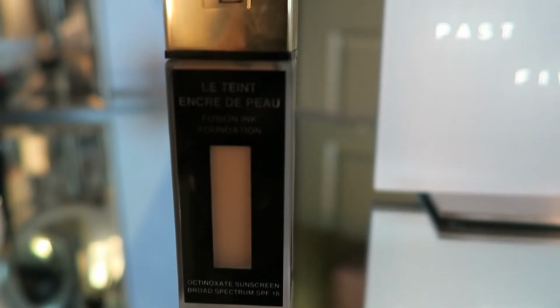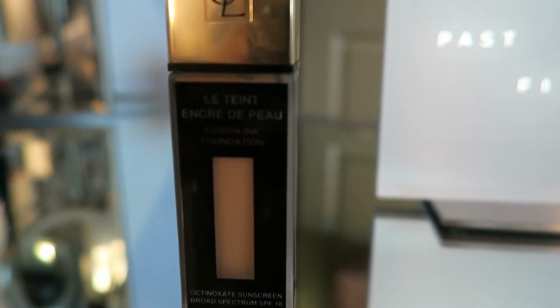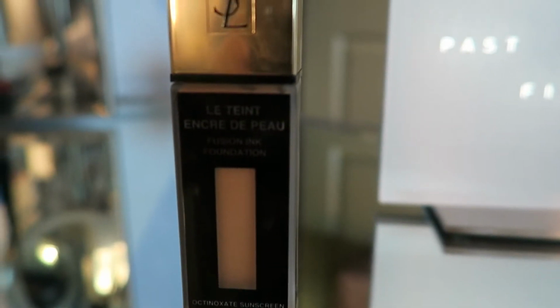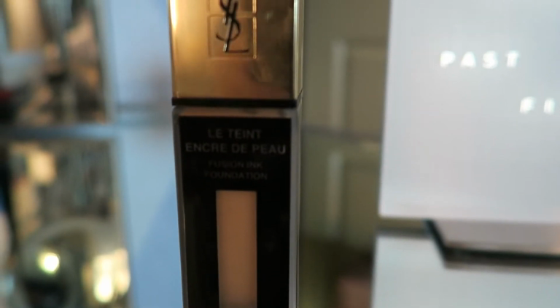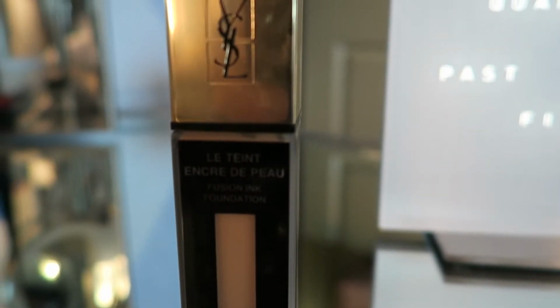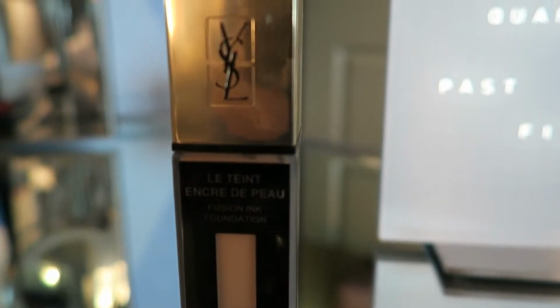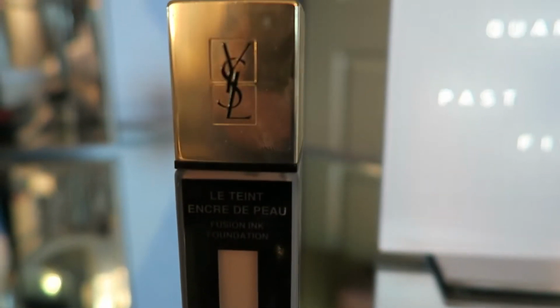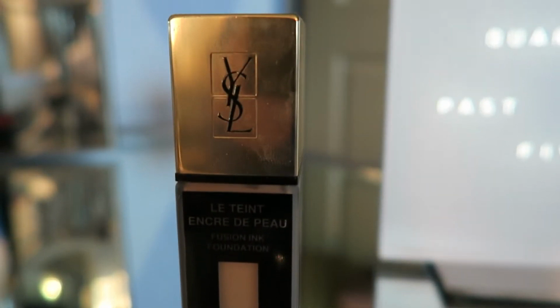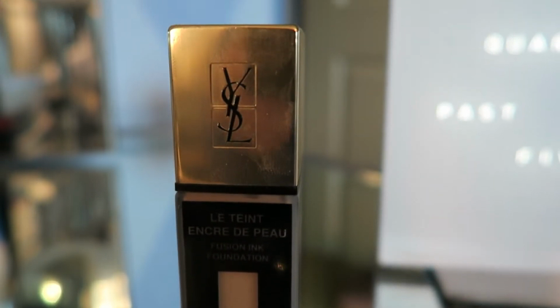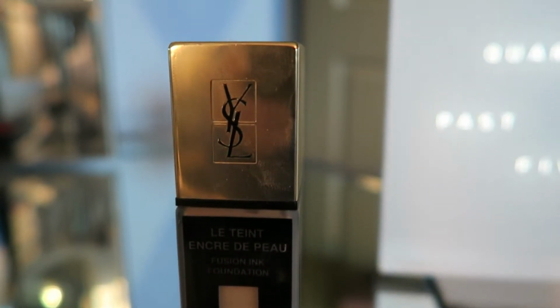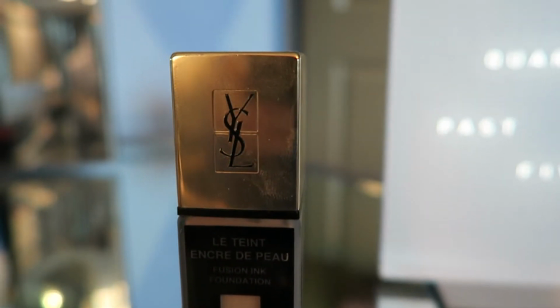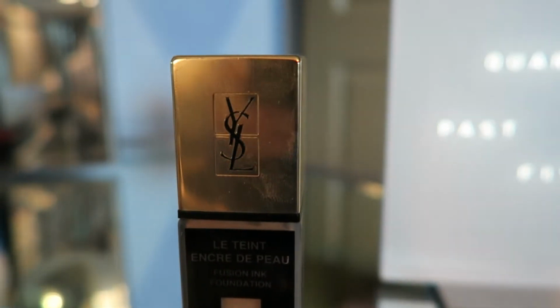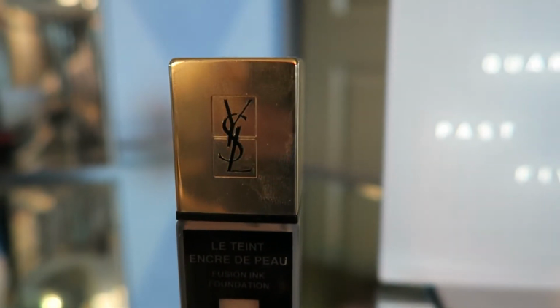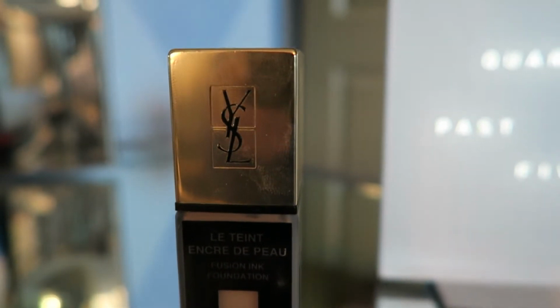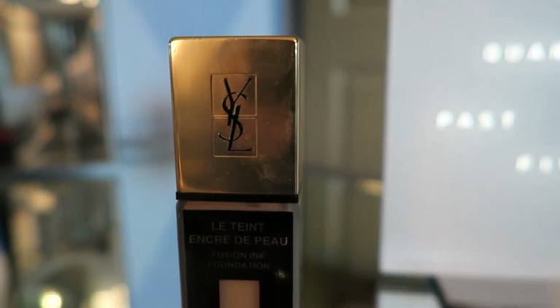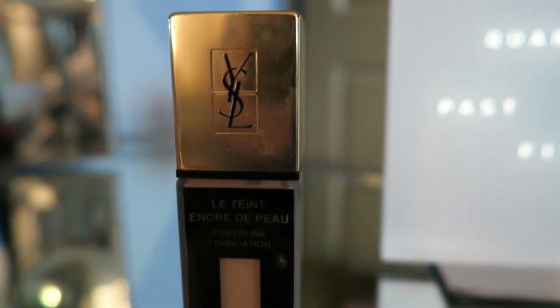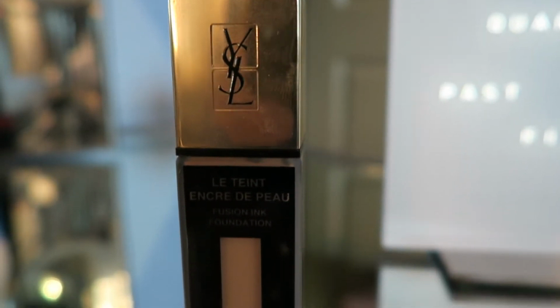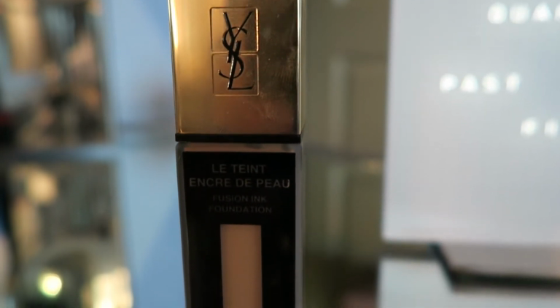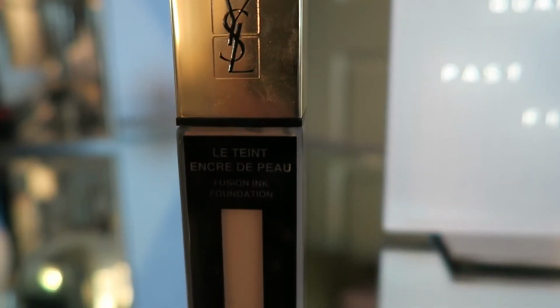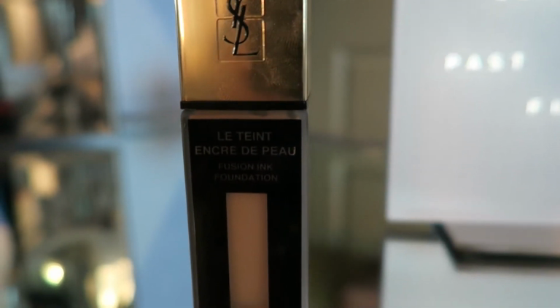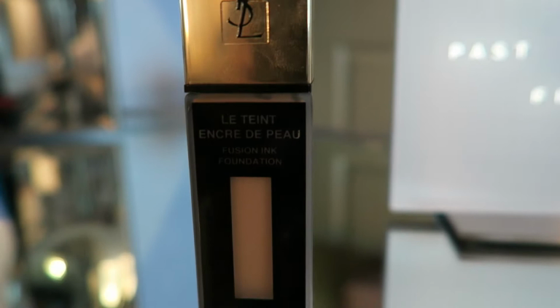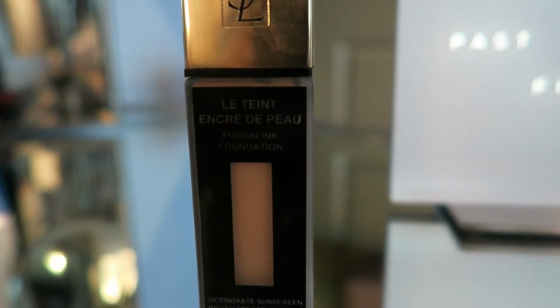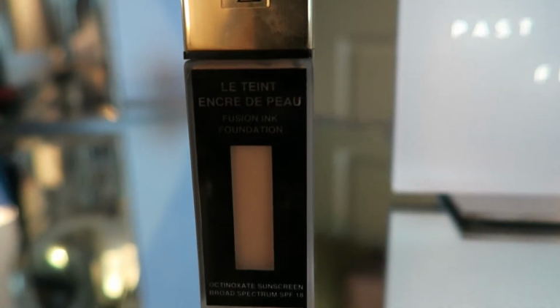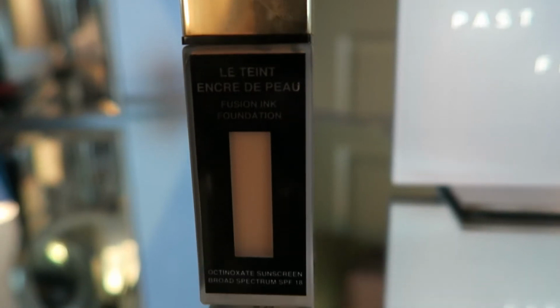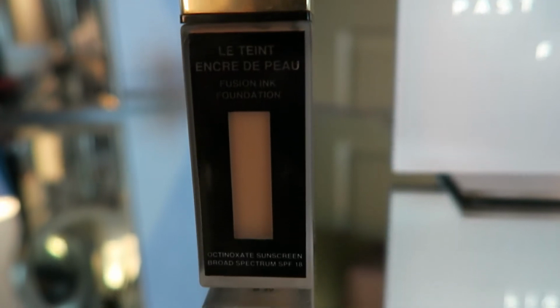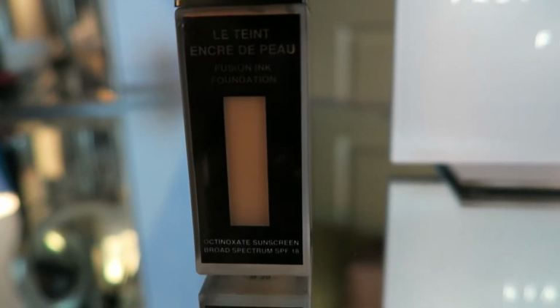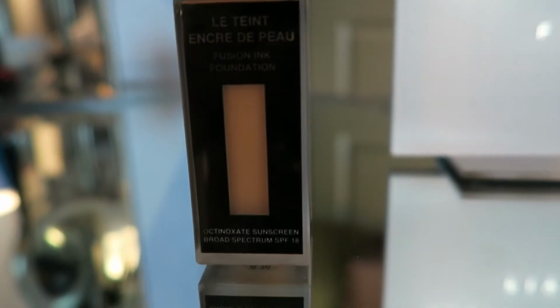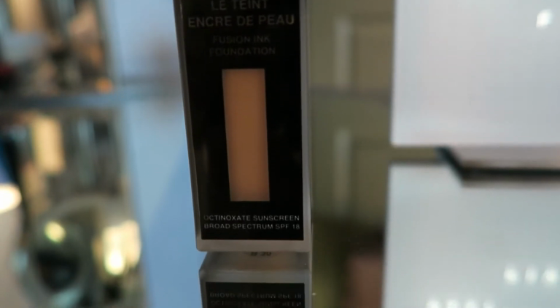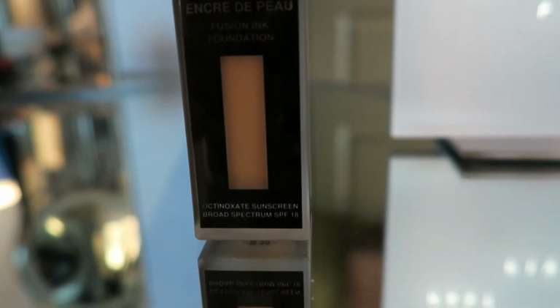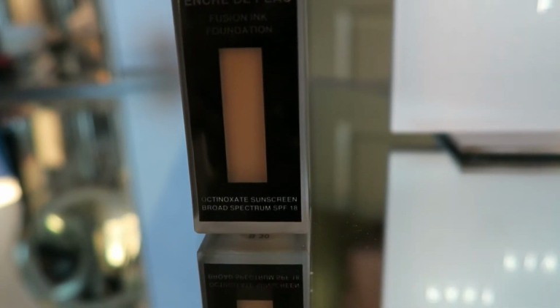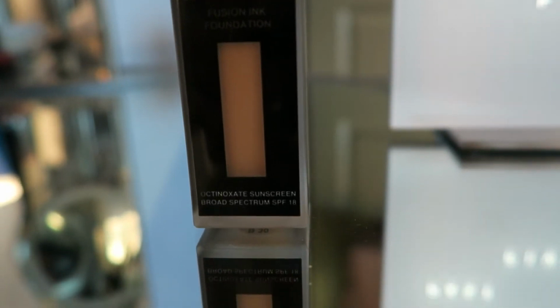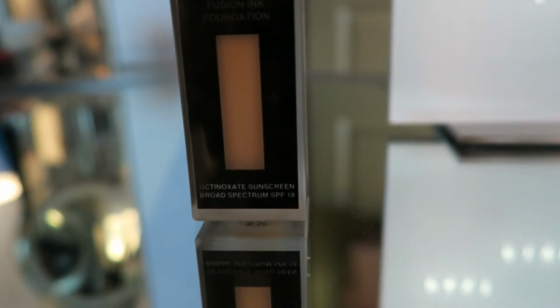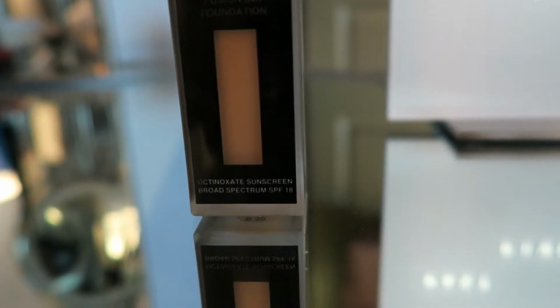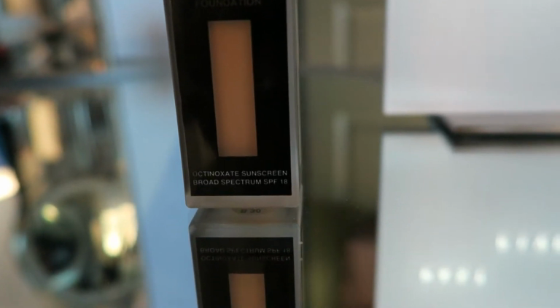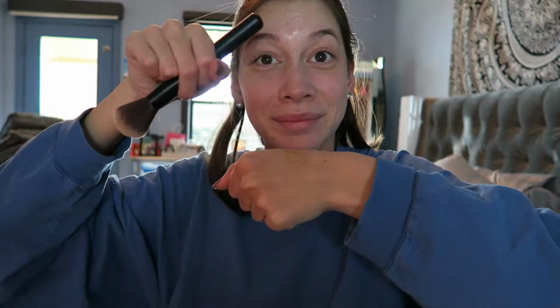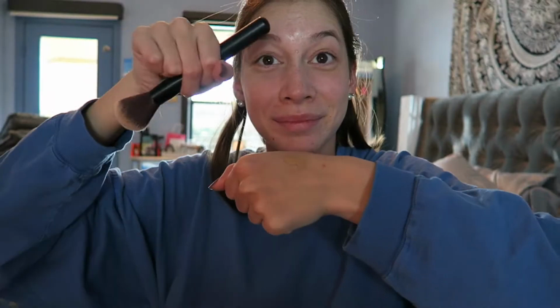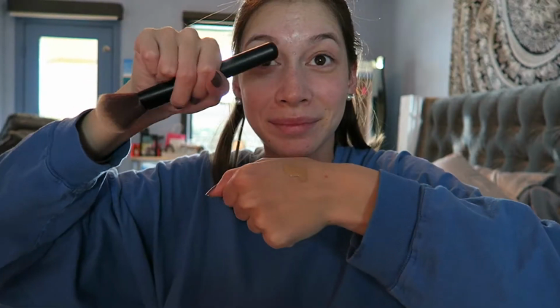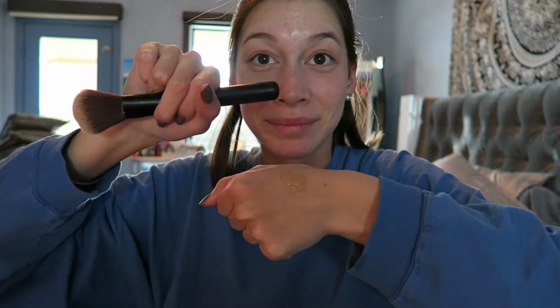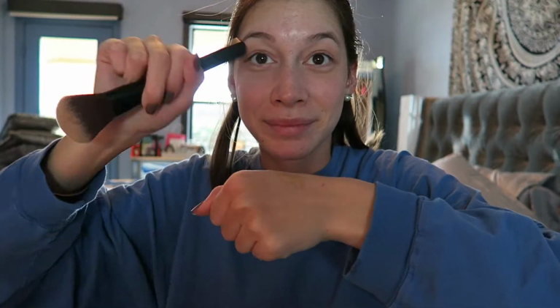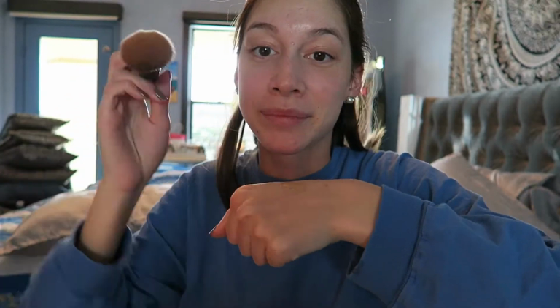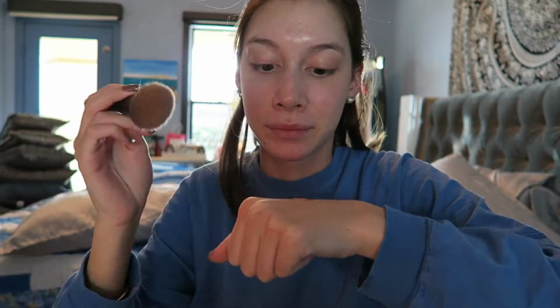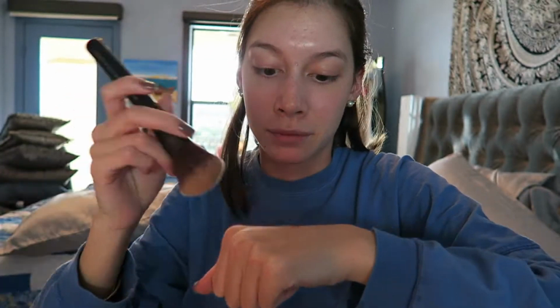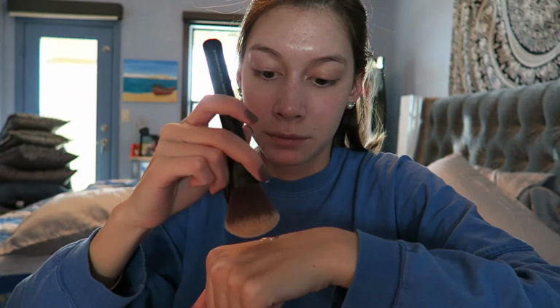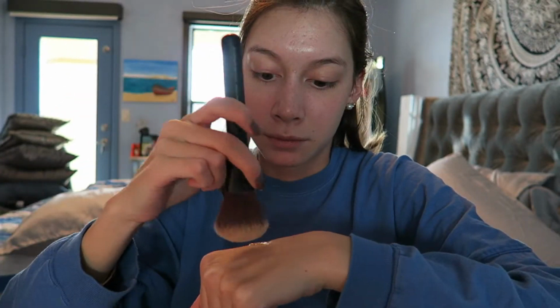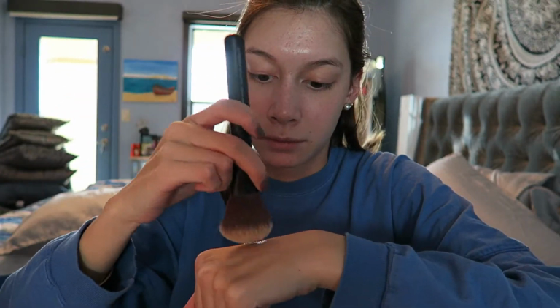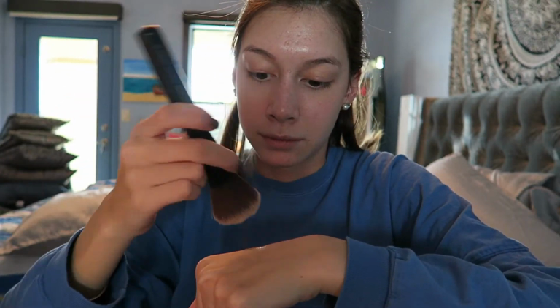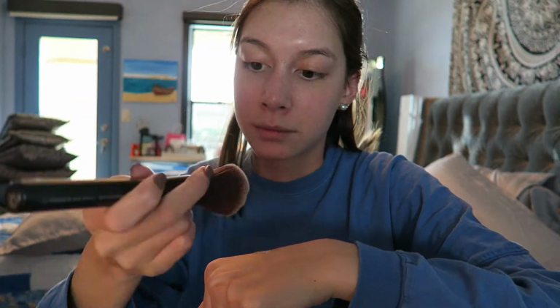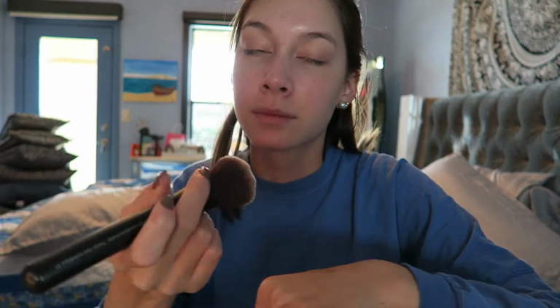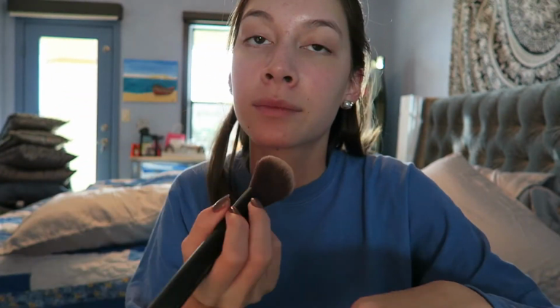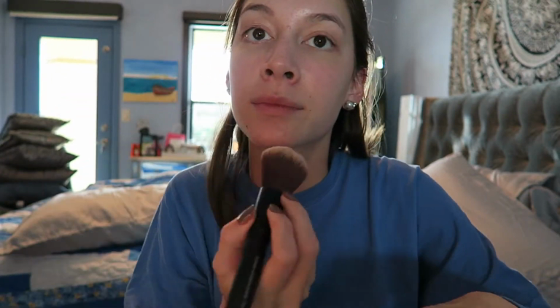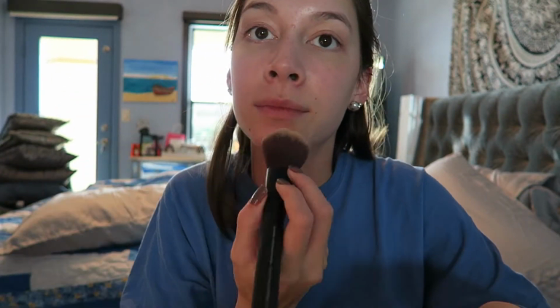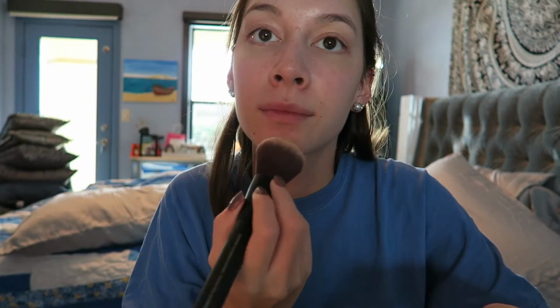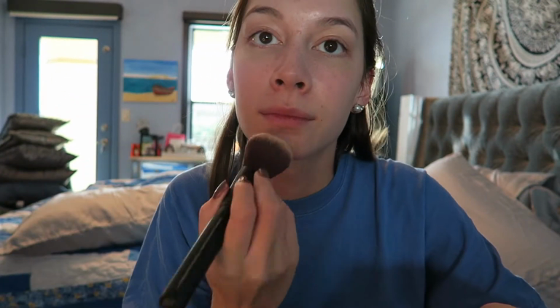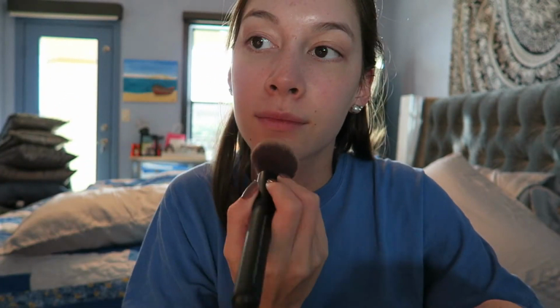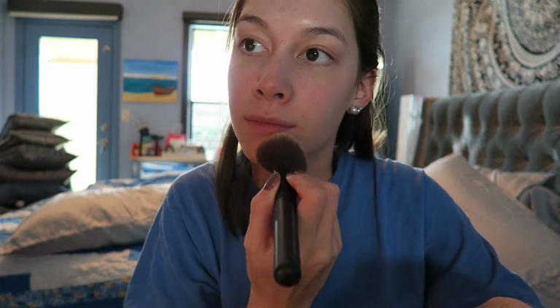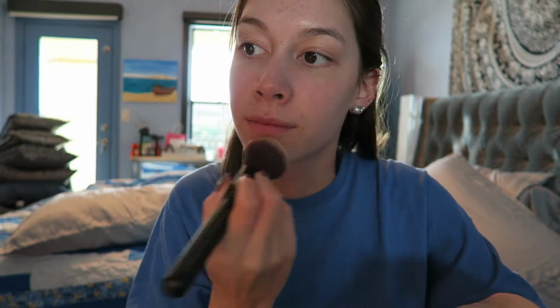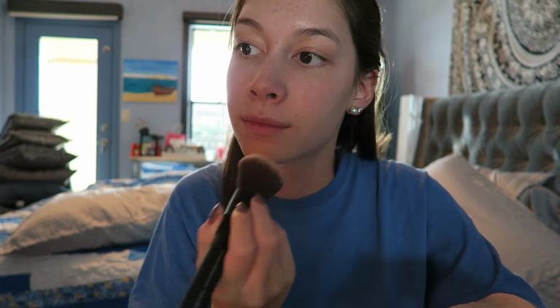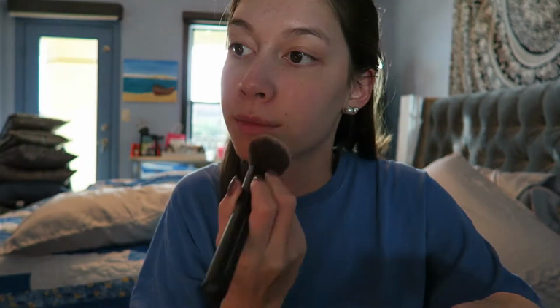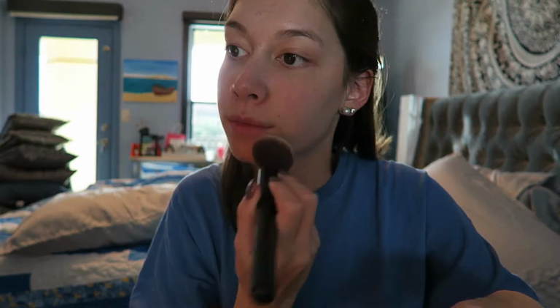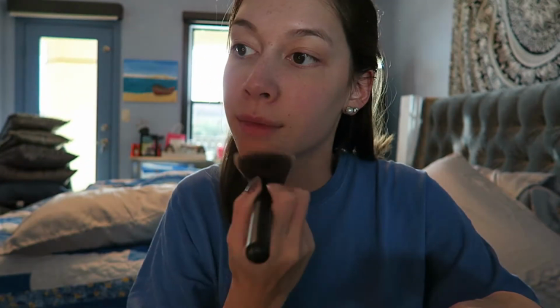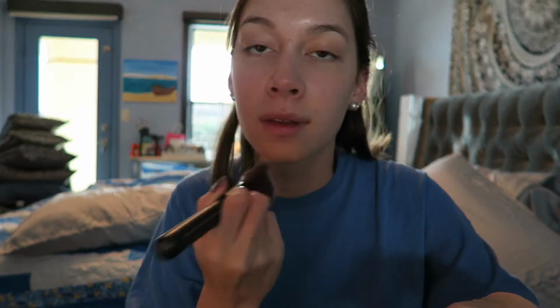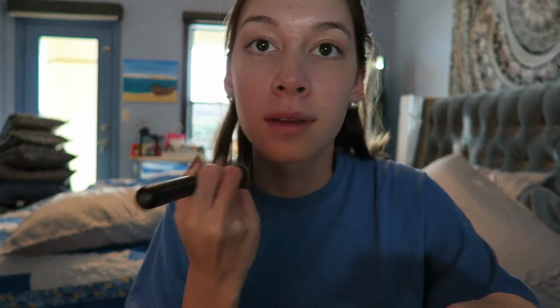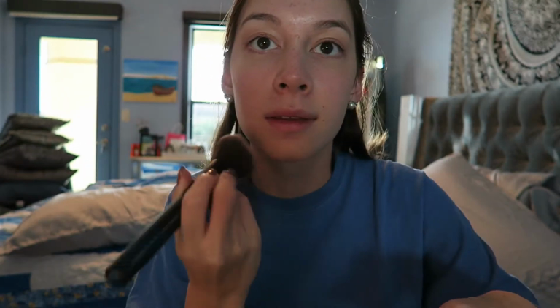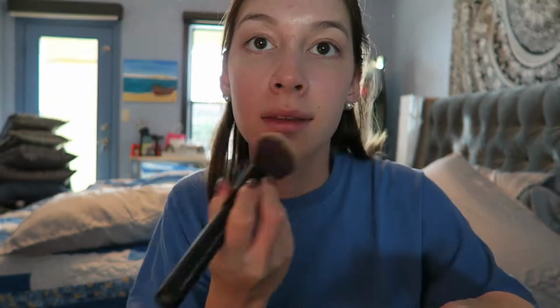First I'm just using my Yves Saint Laurent foundation and I'm just going to apply this all over my face with a synthetic fiber brush.